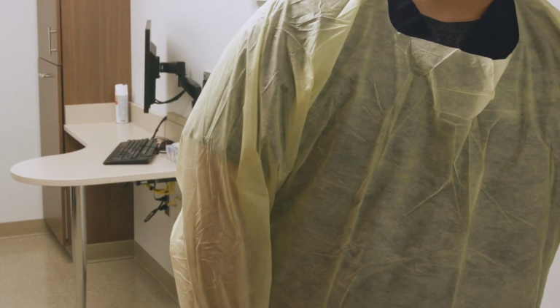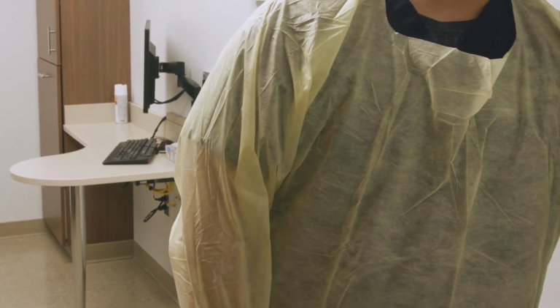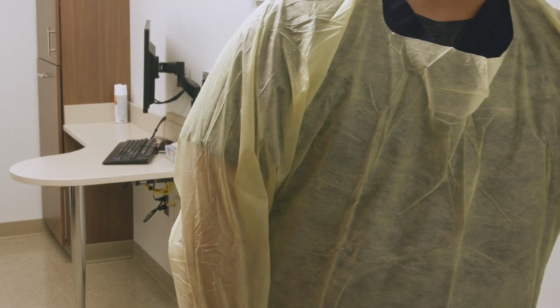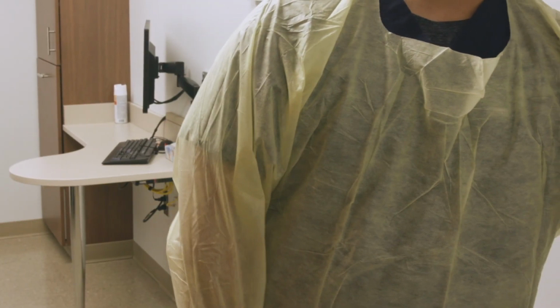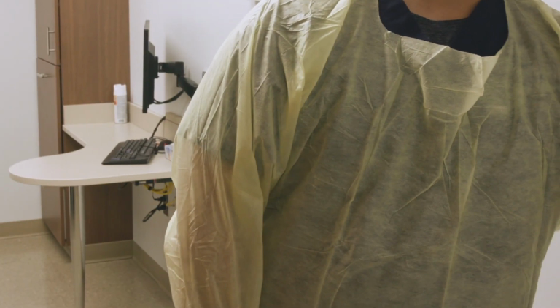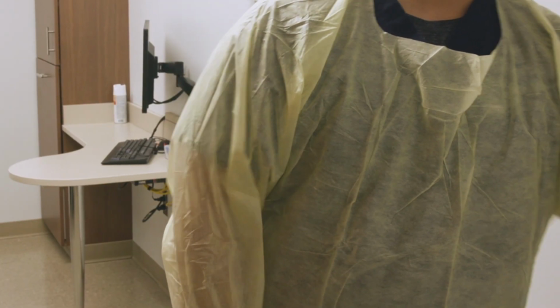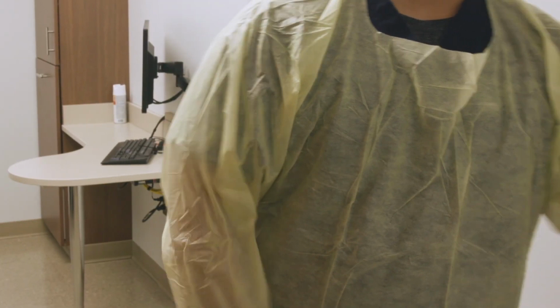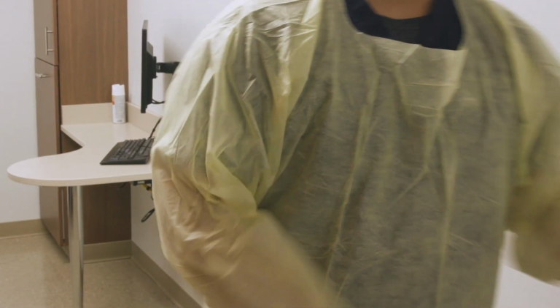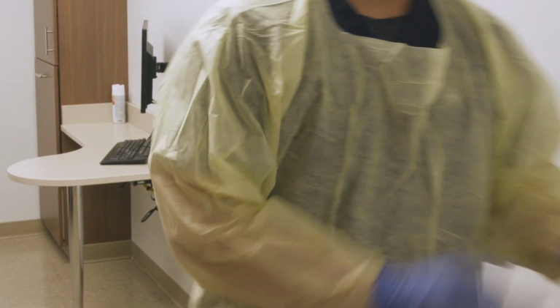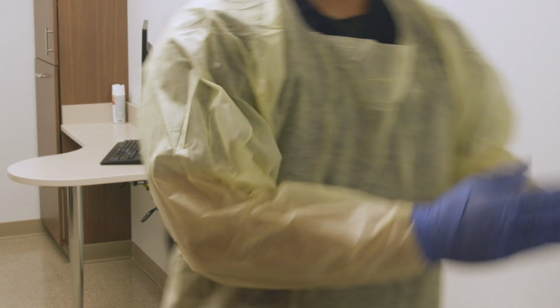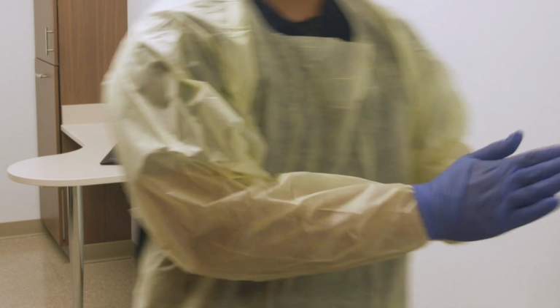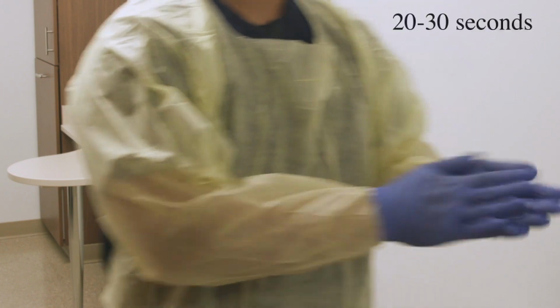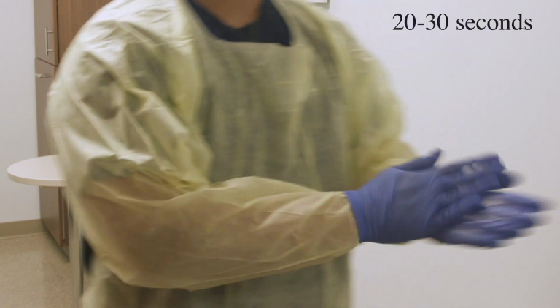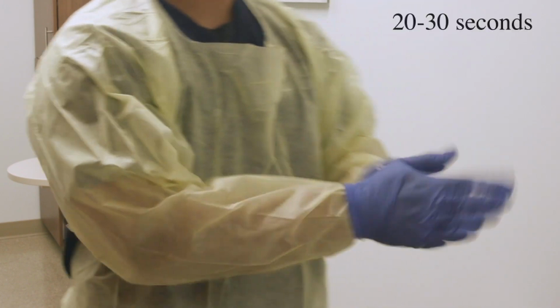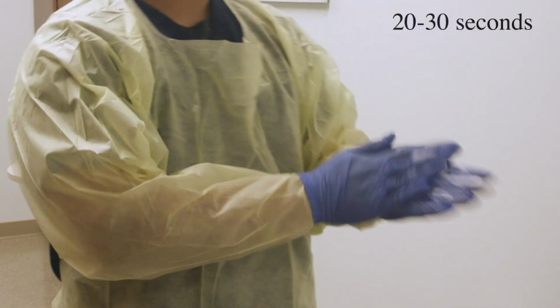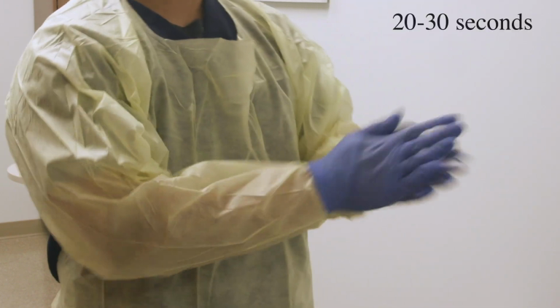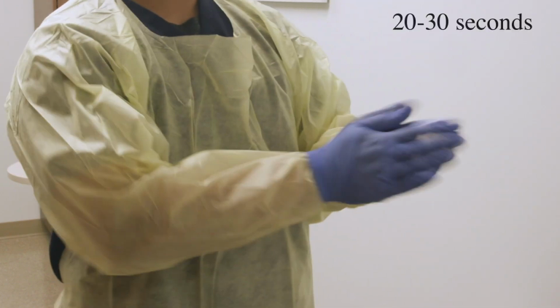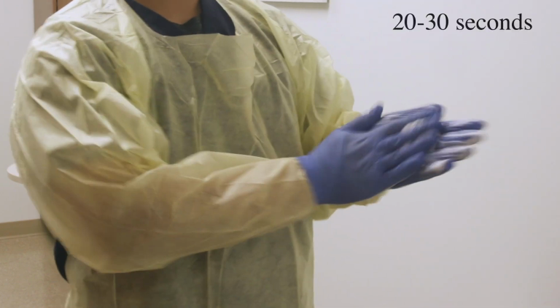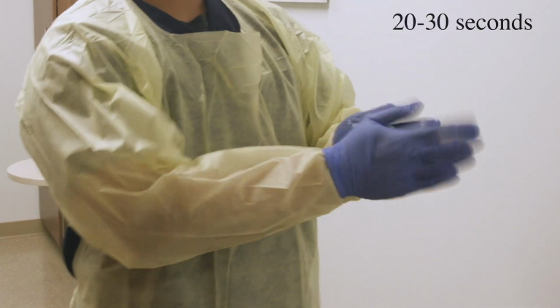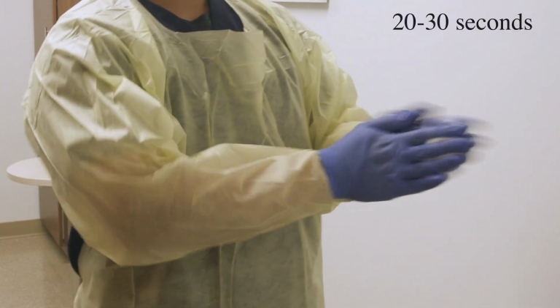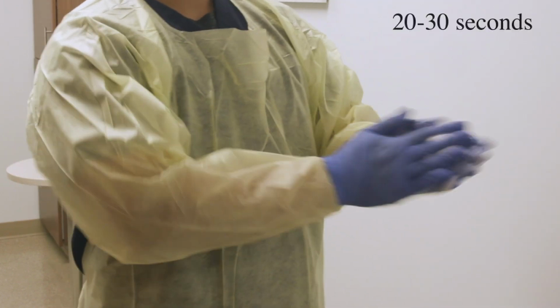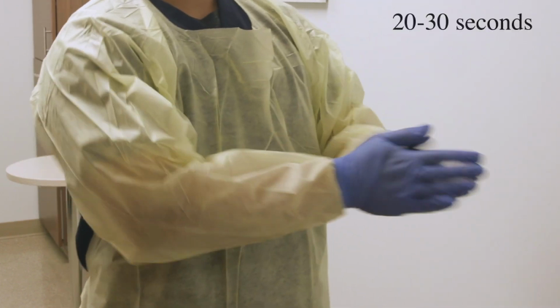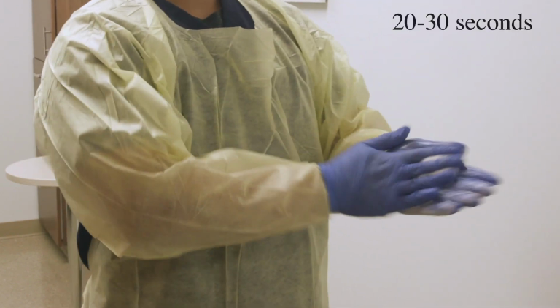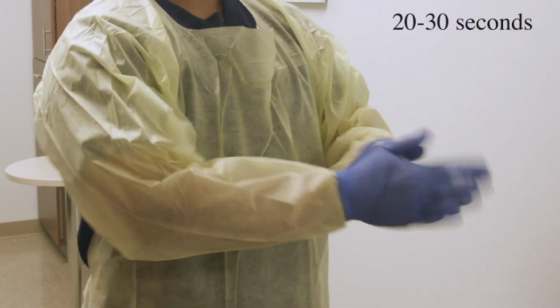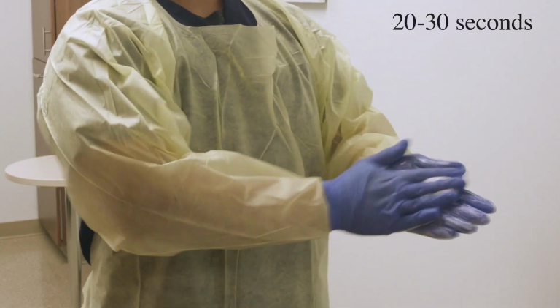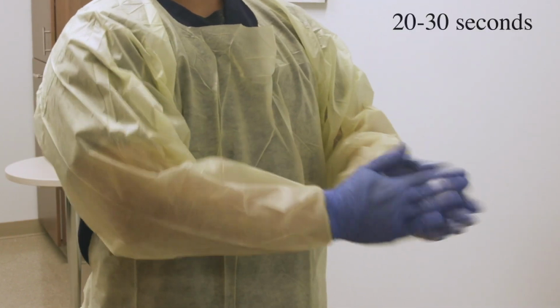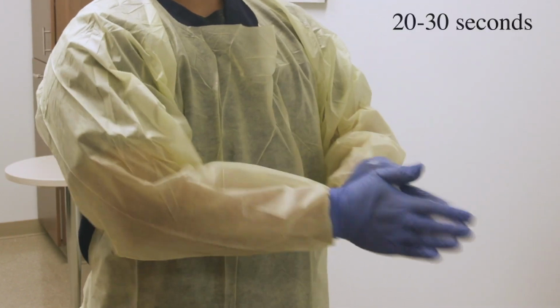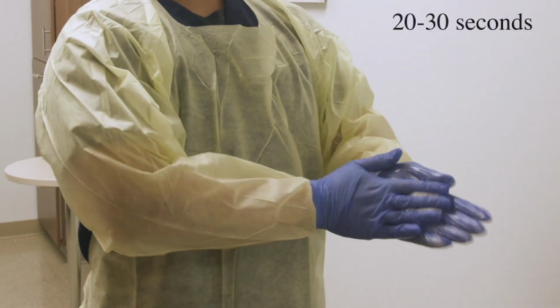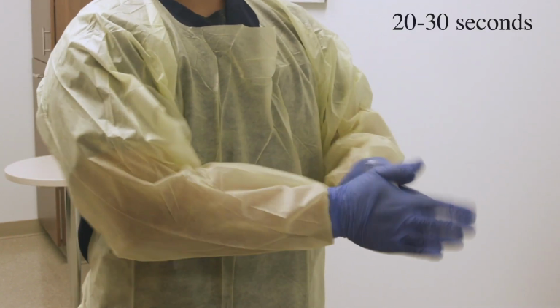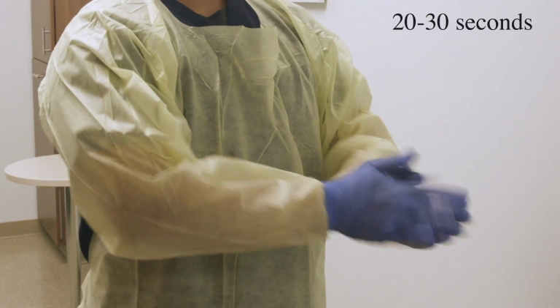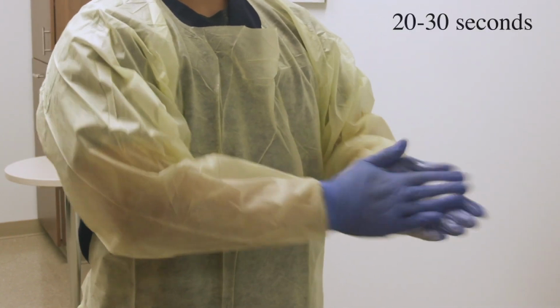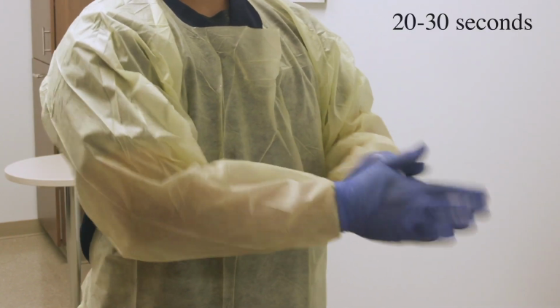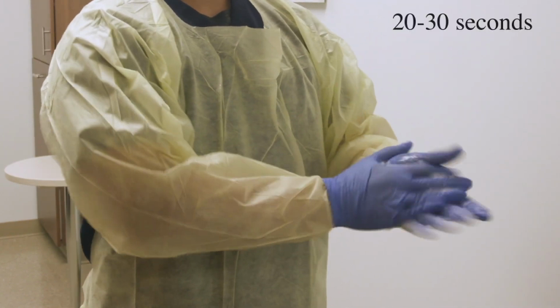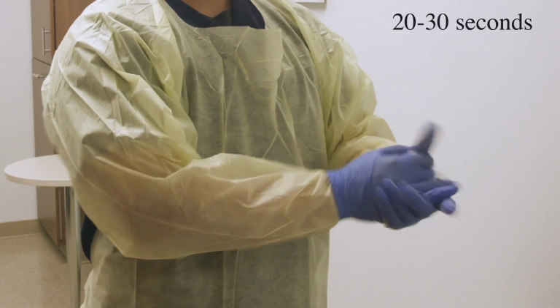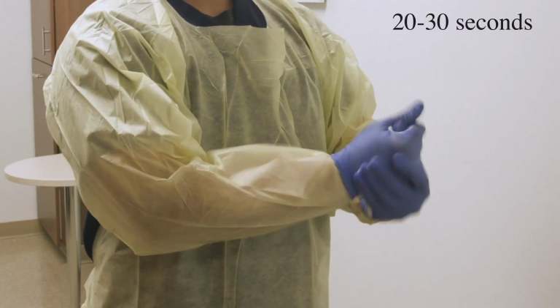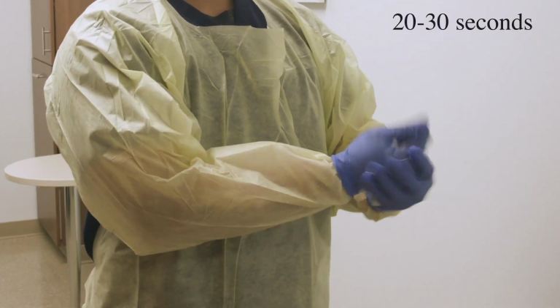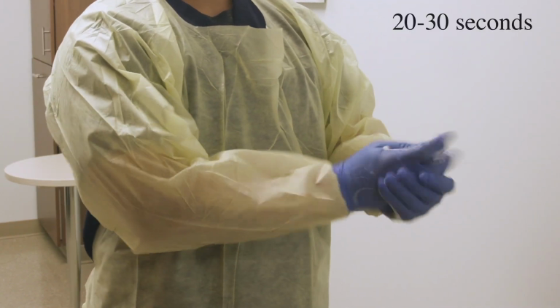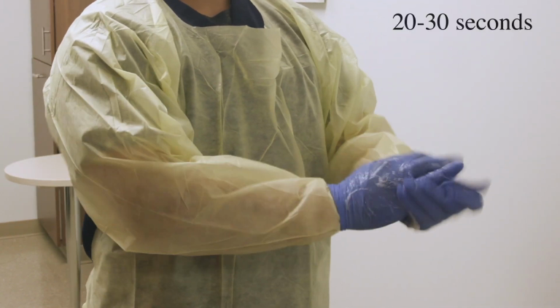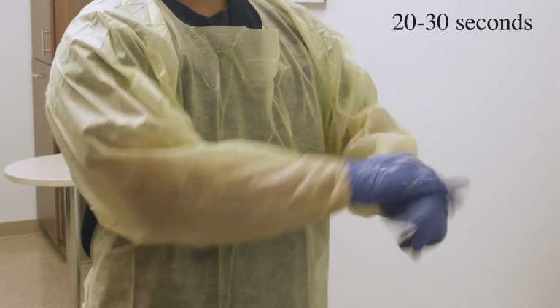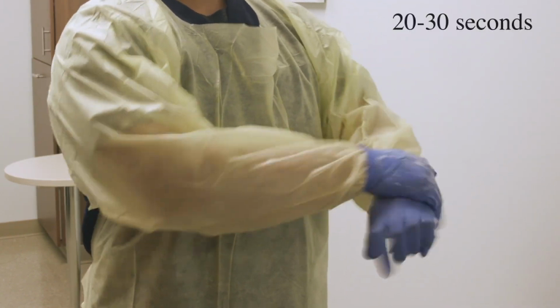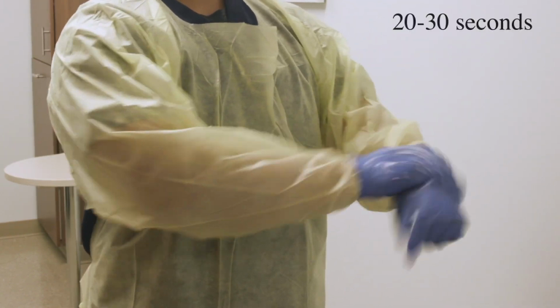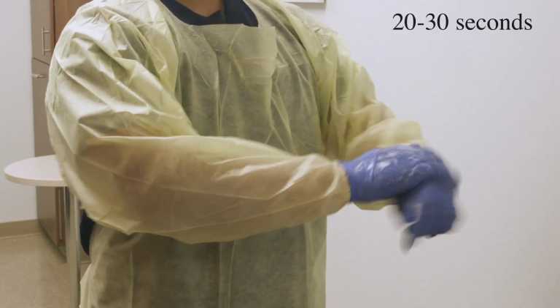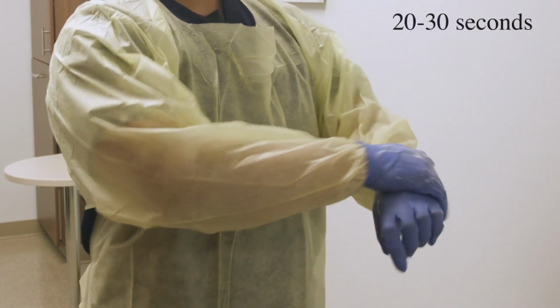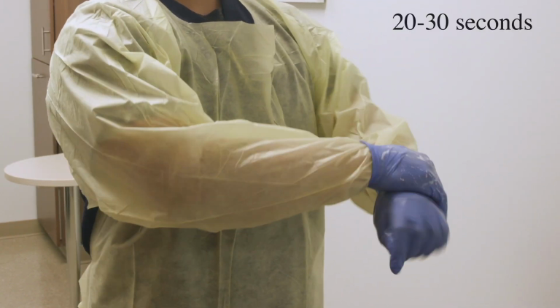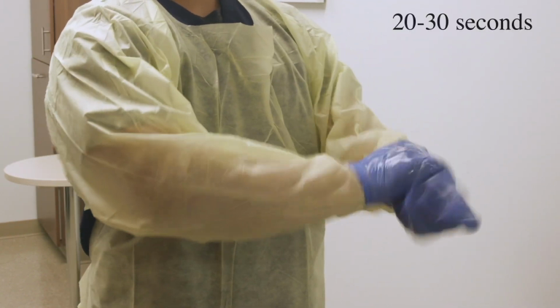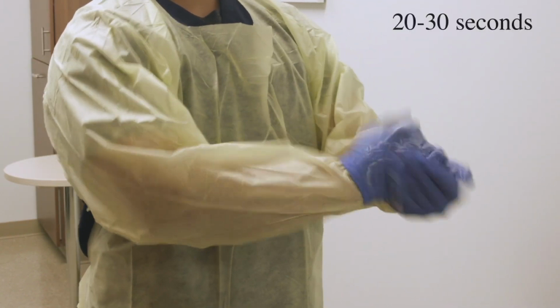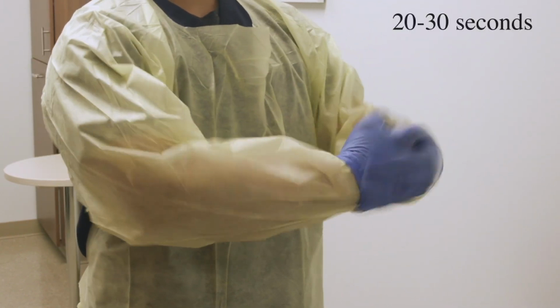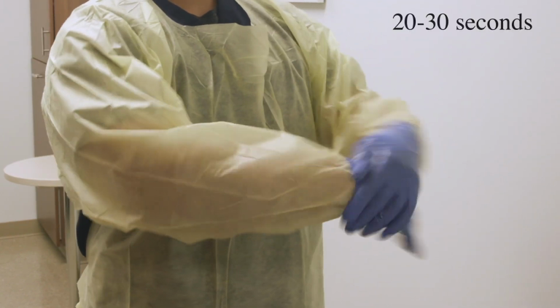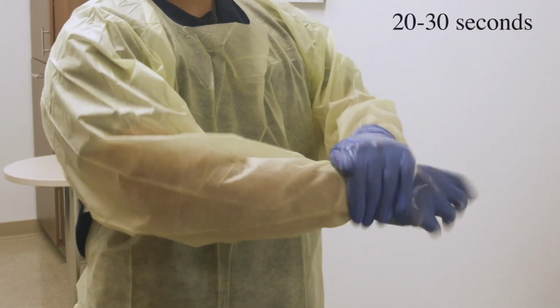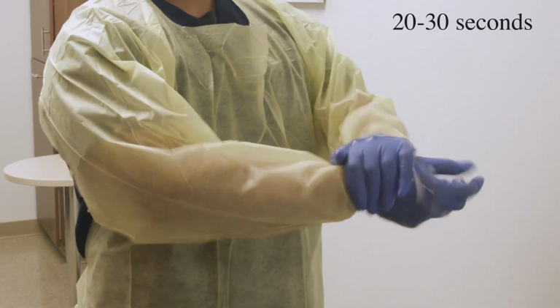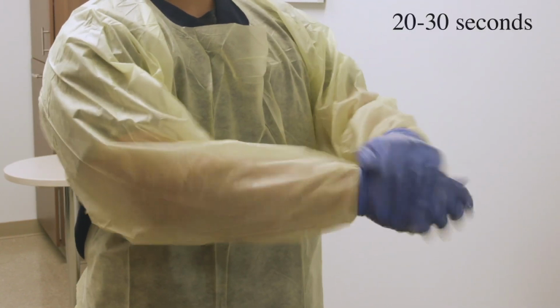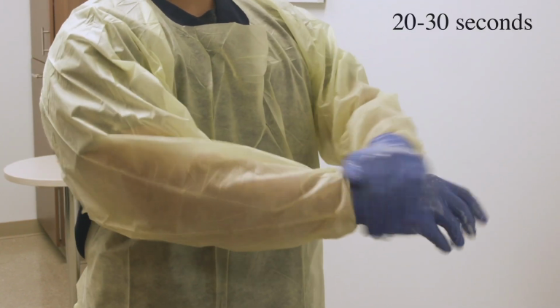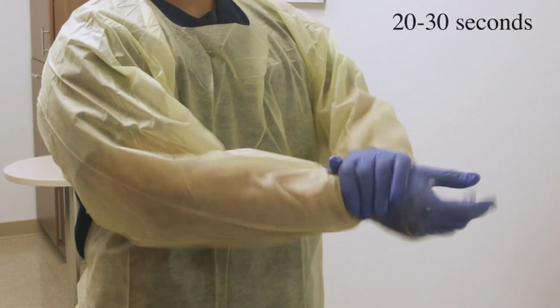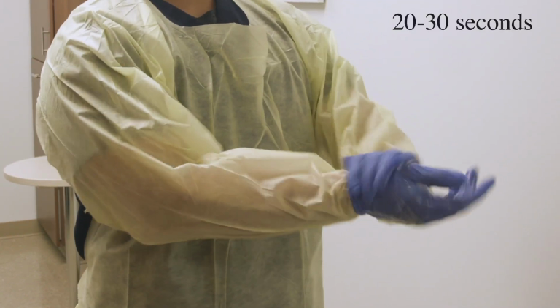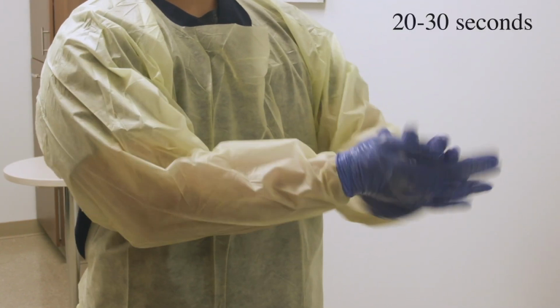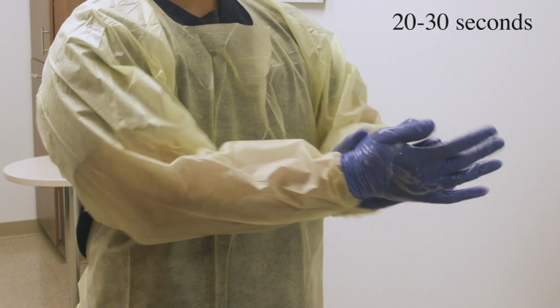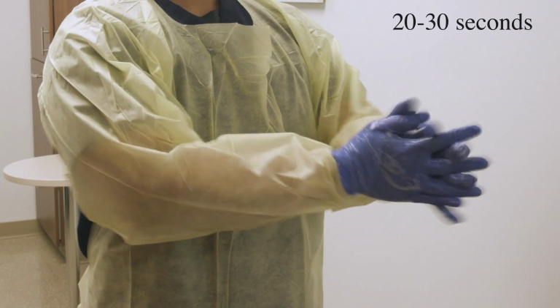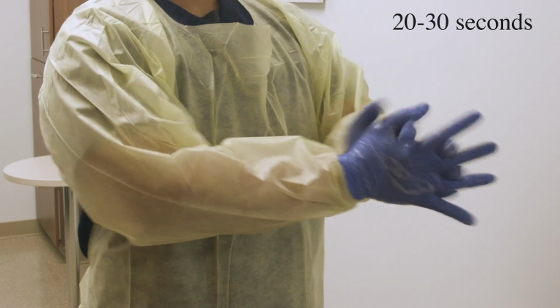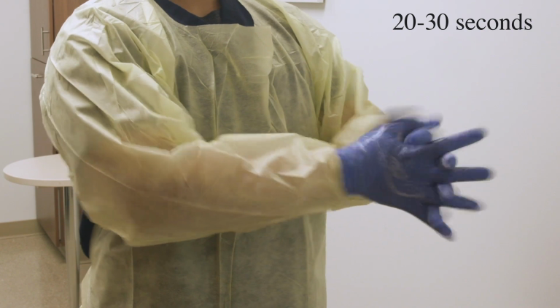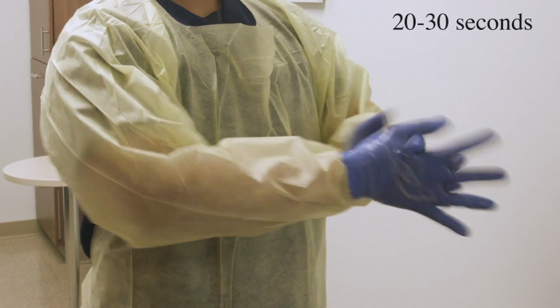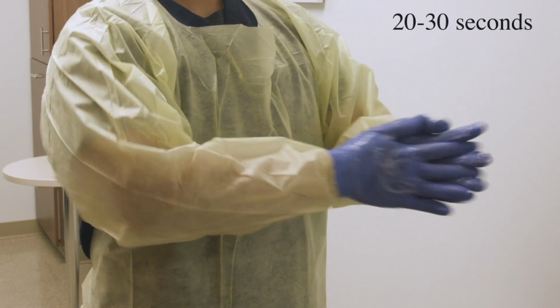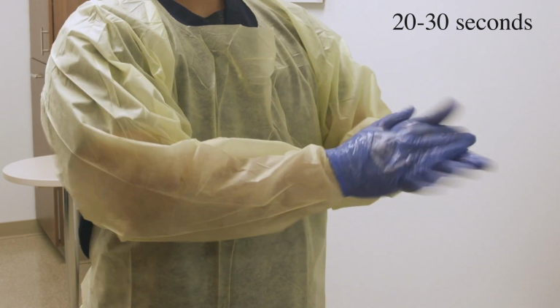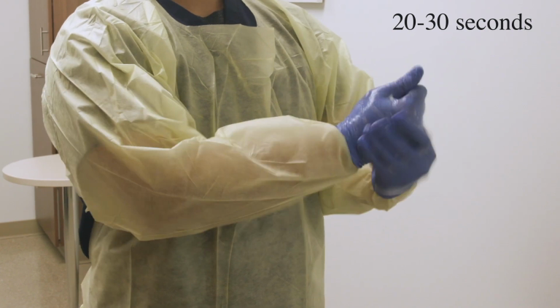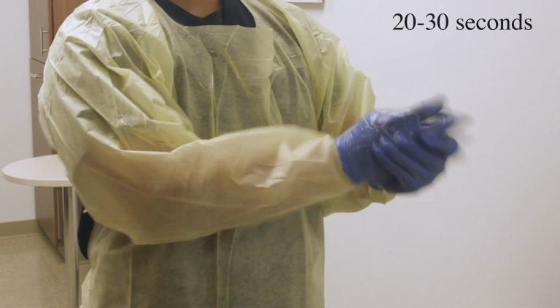Sanitize your gloves very, very well. Get your fingertips and thumbs and in between all of your fingers.